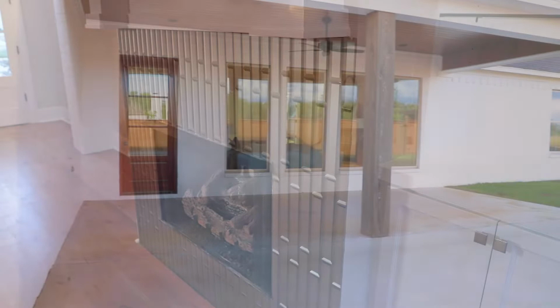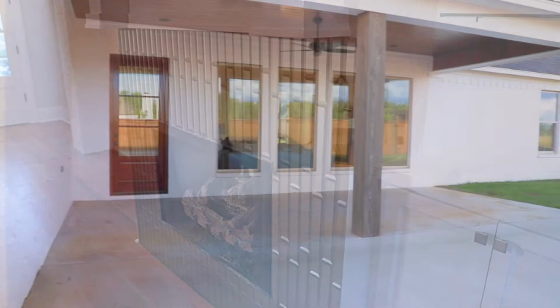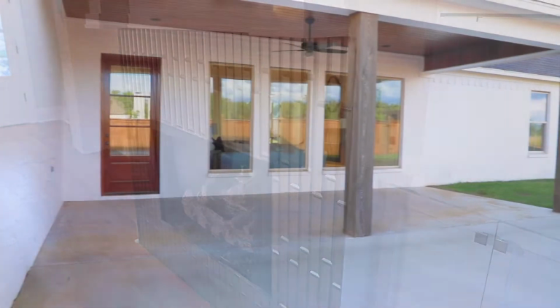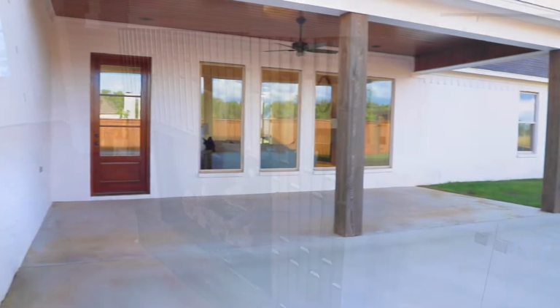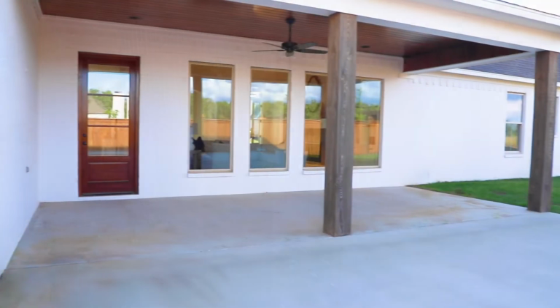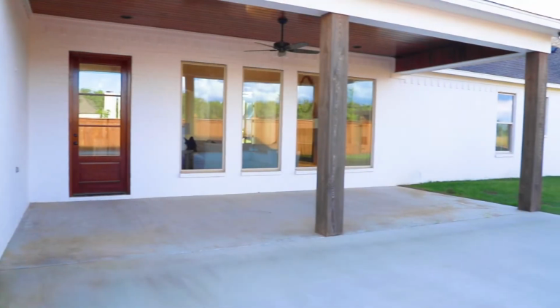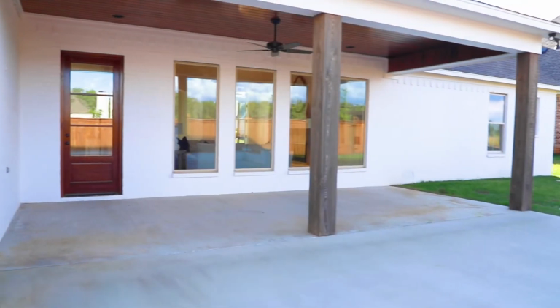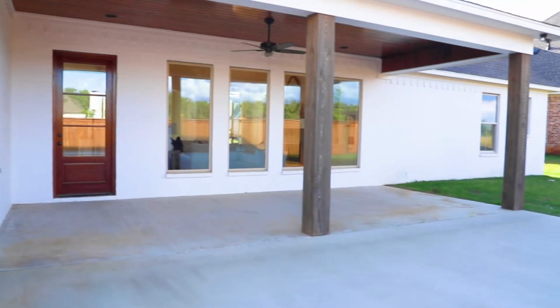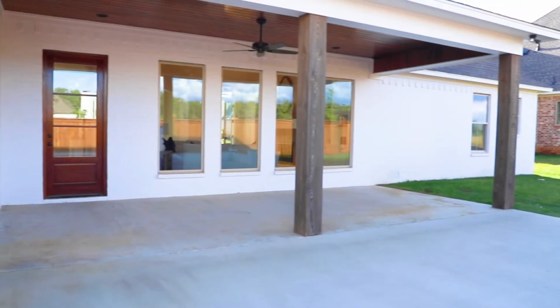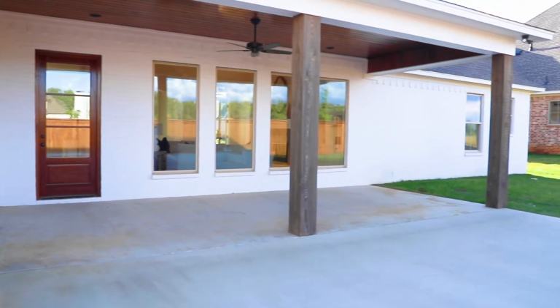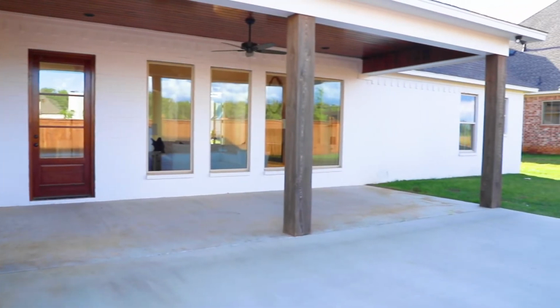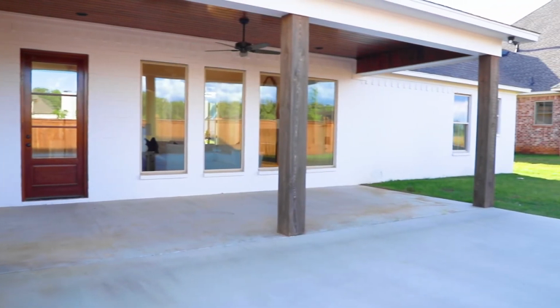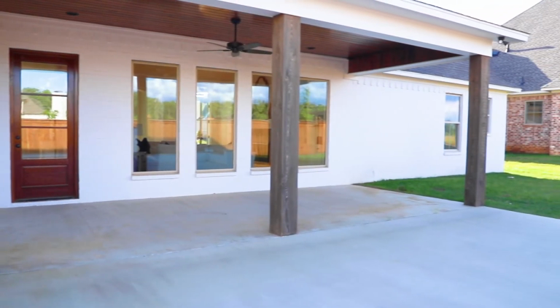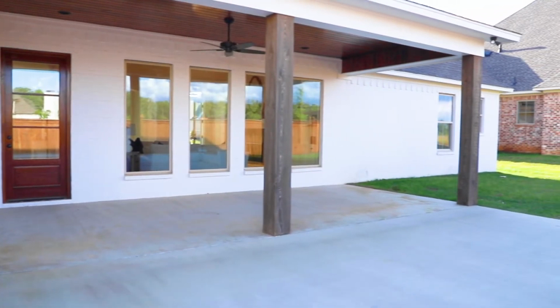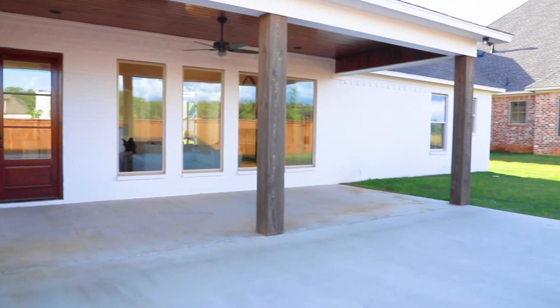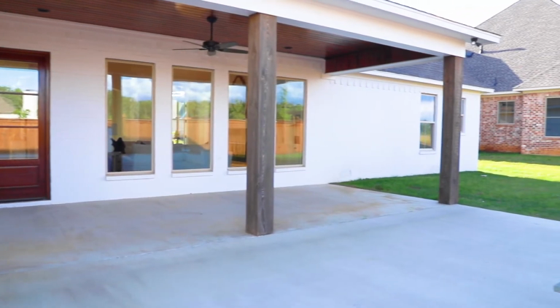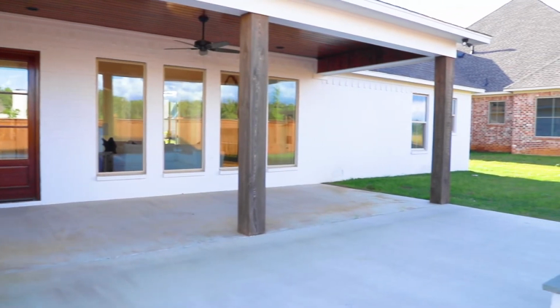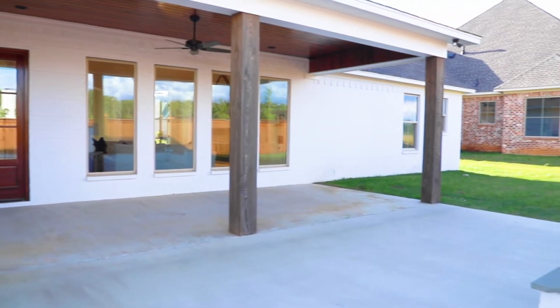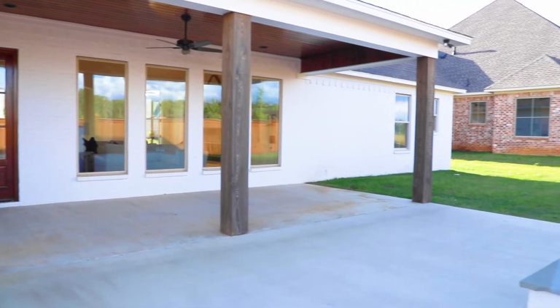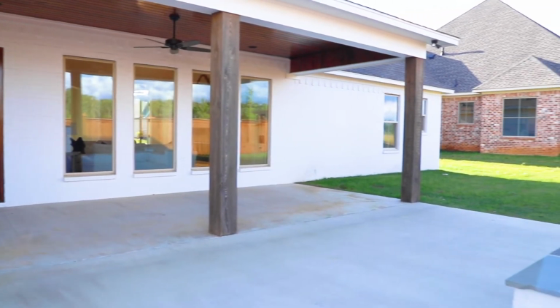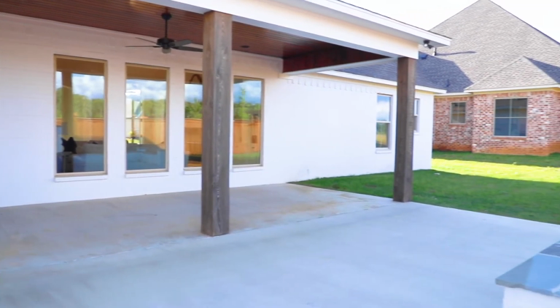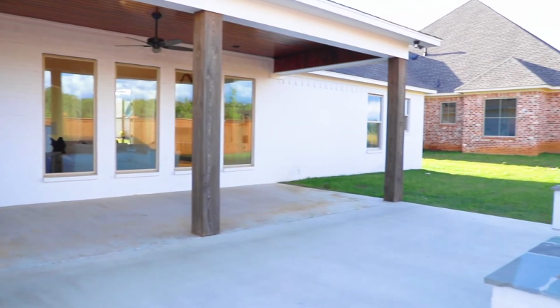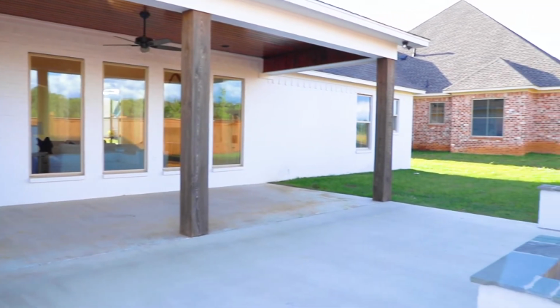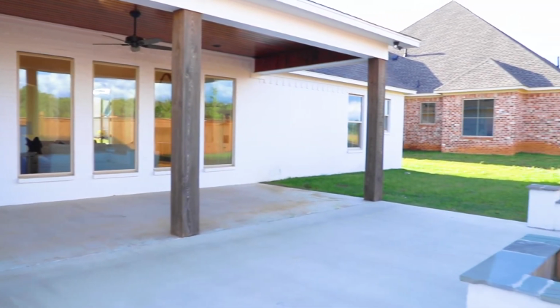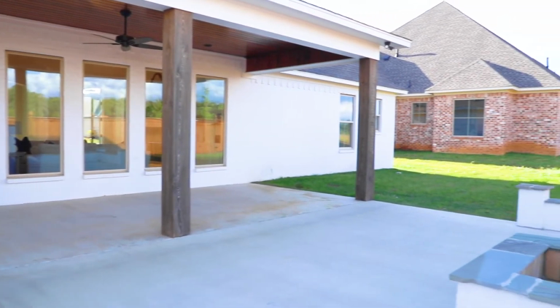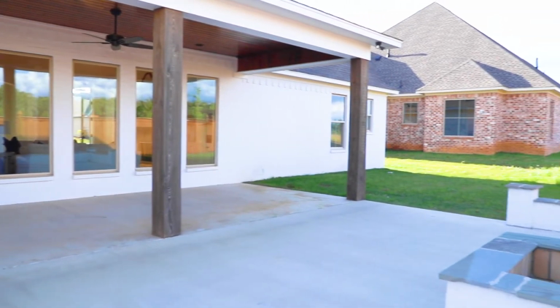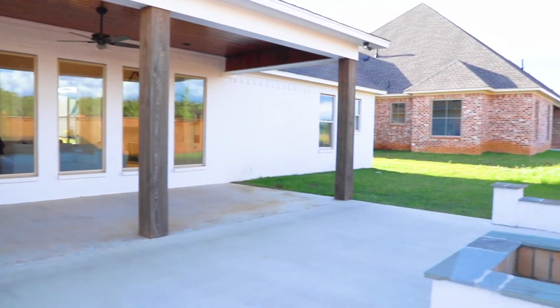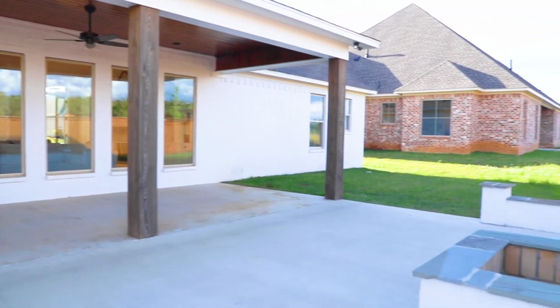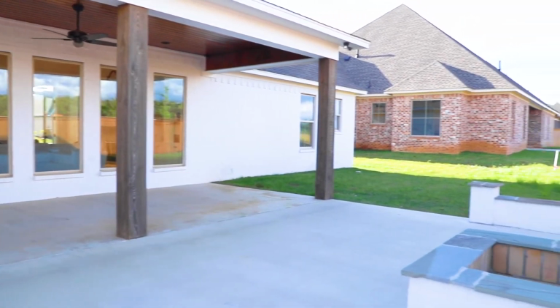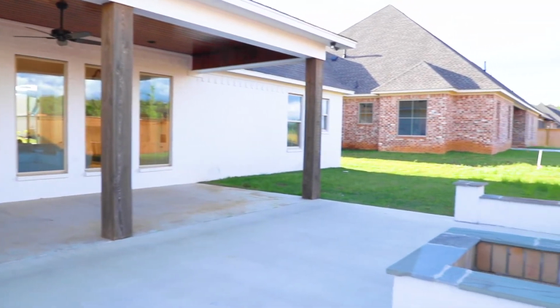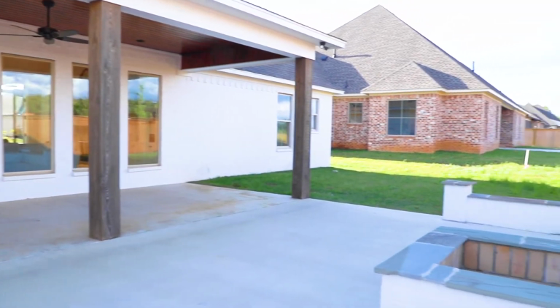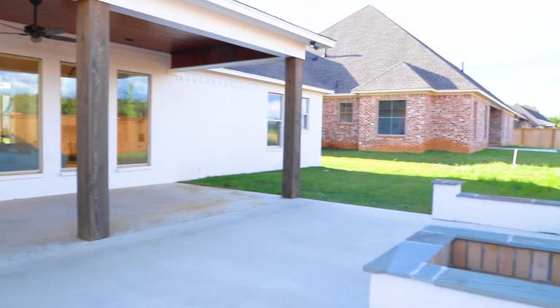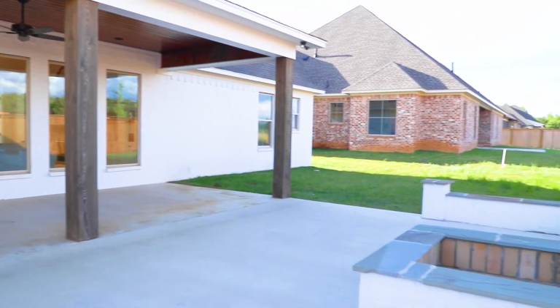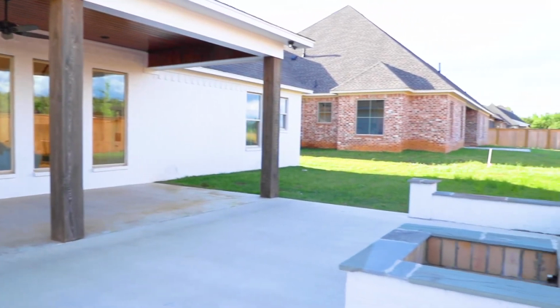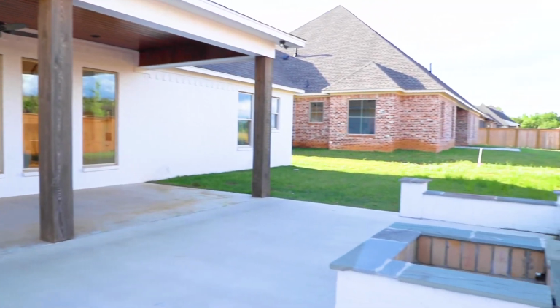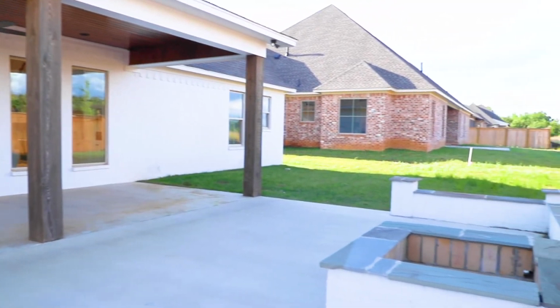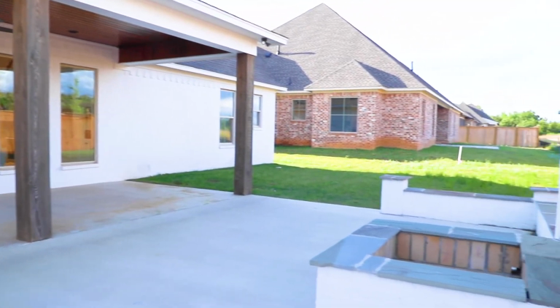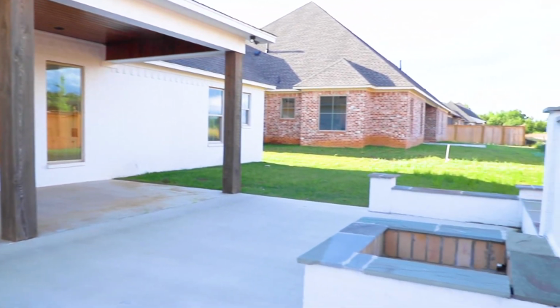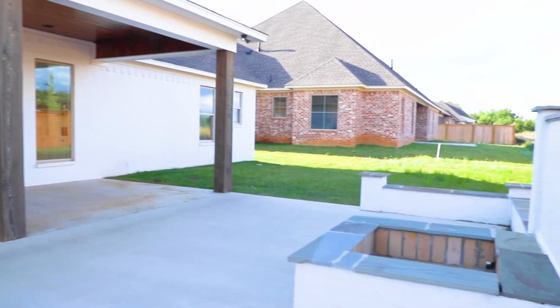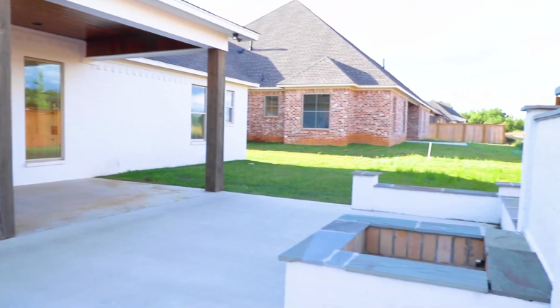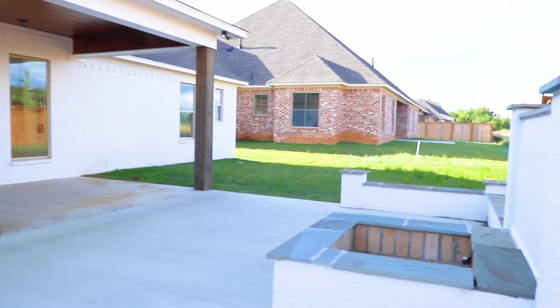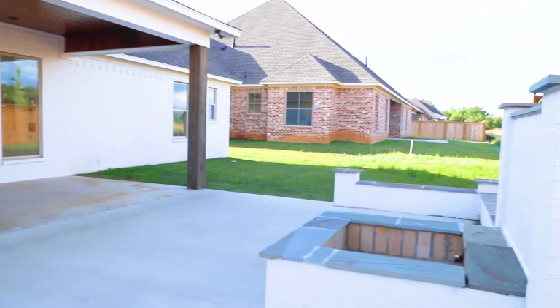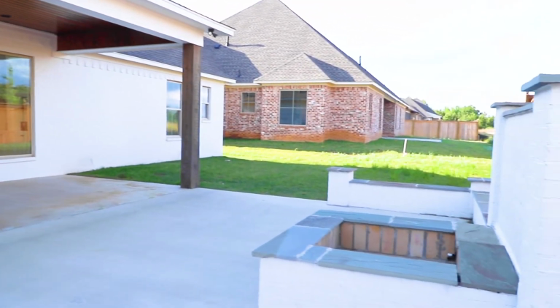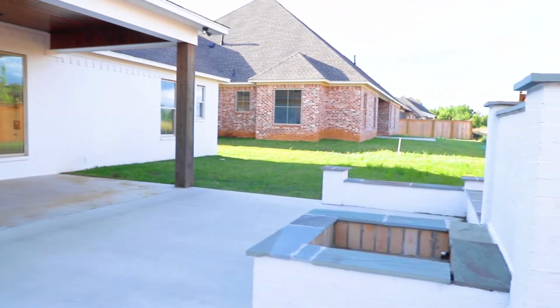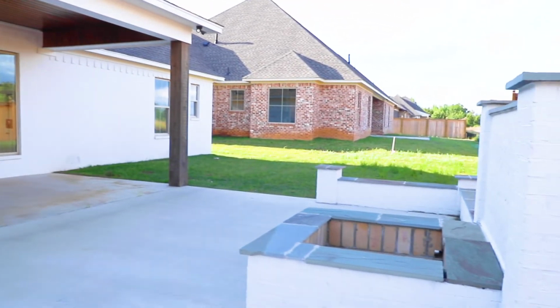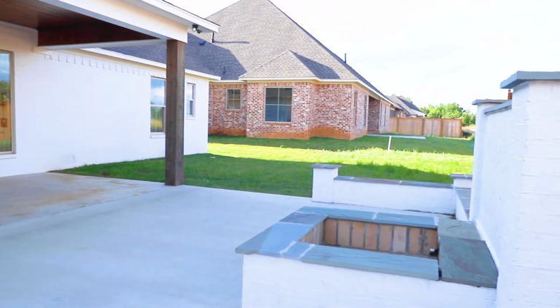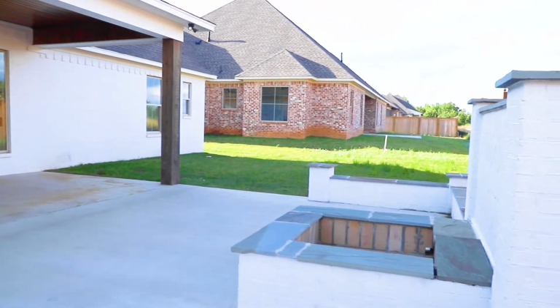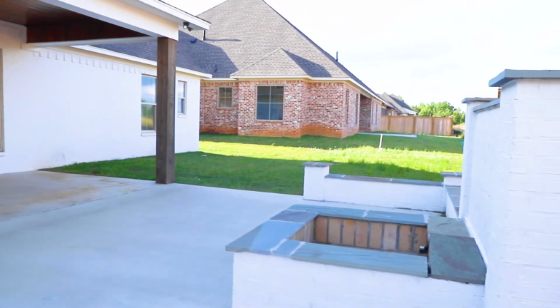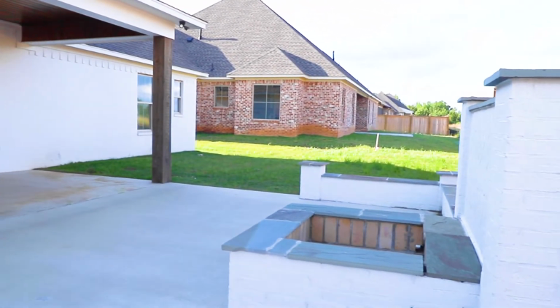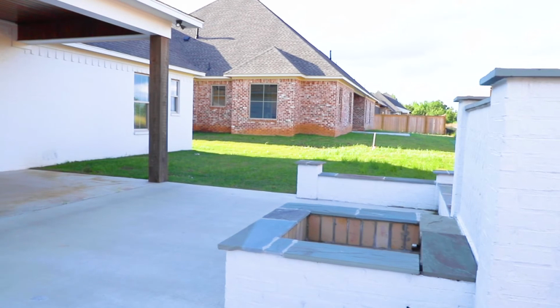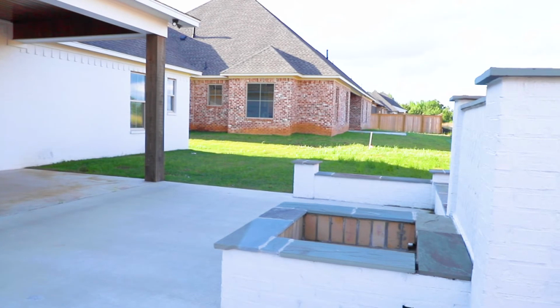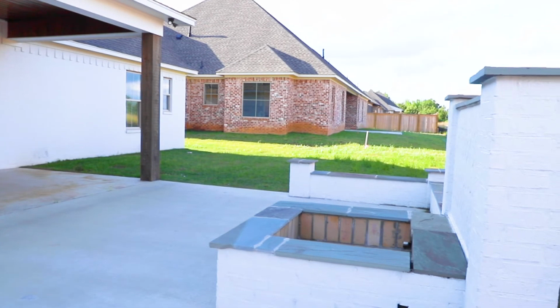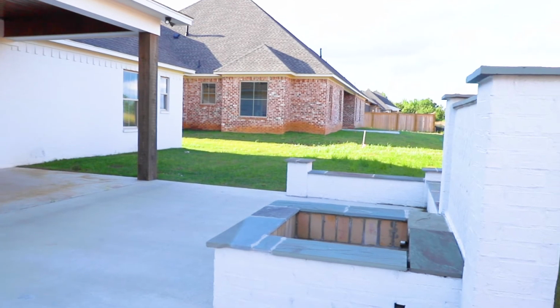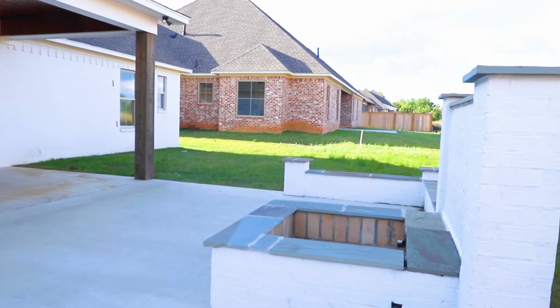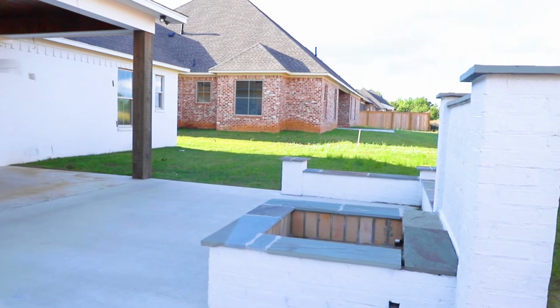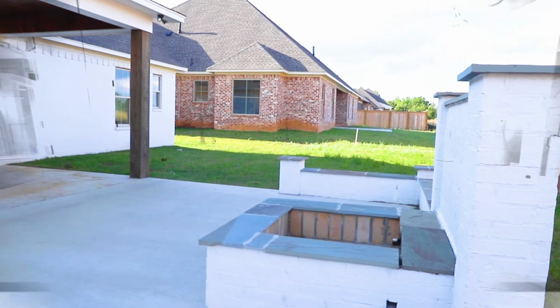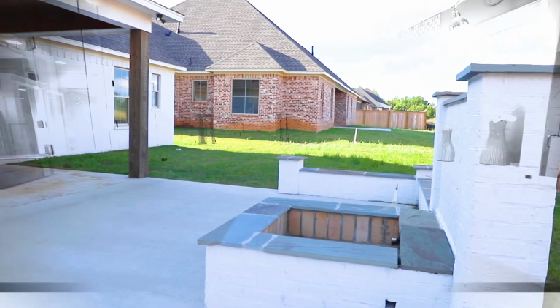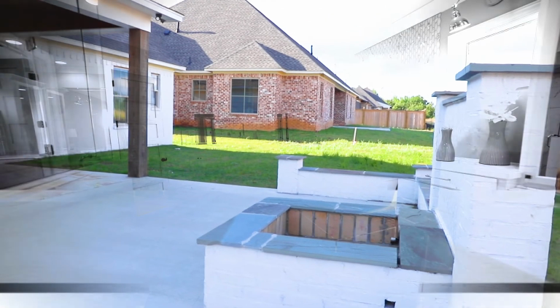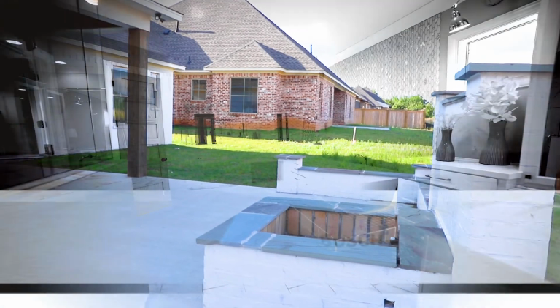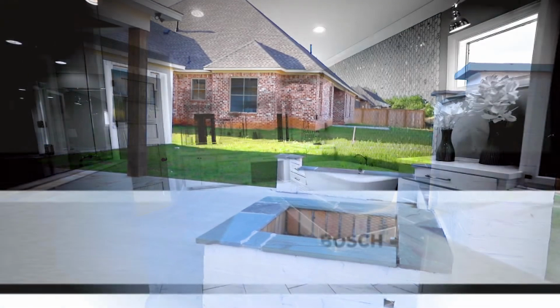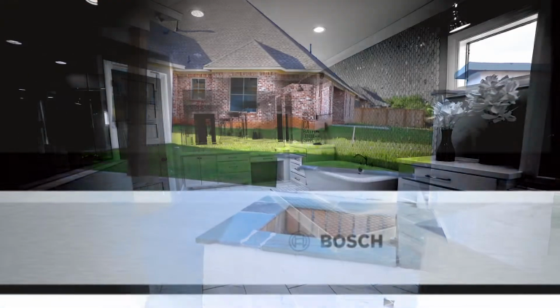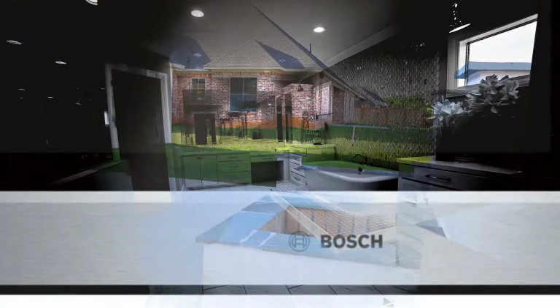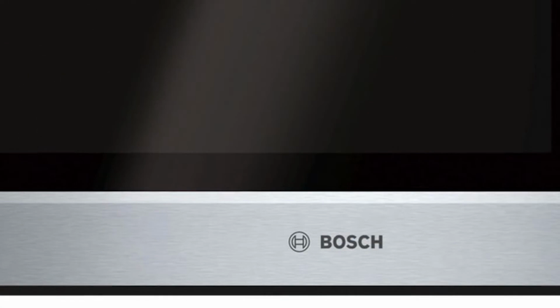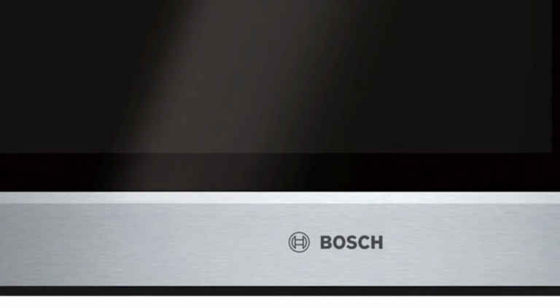Football season just can't come quick enough — not when you have this covered porch and gas fire pit. Invite your friends over and watch the big game.